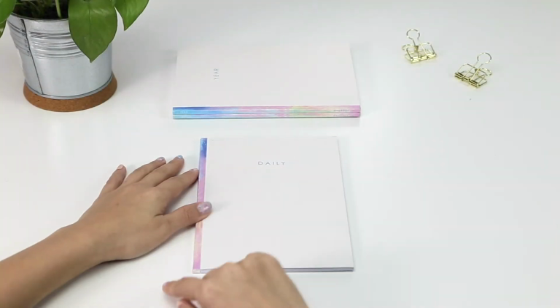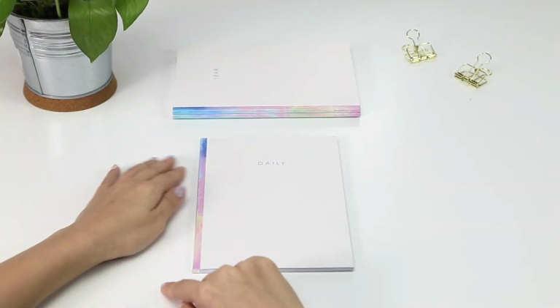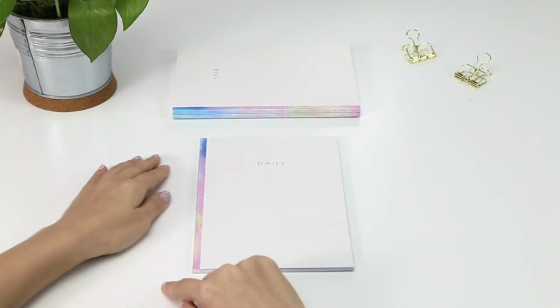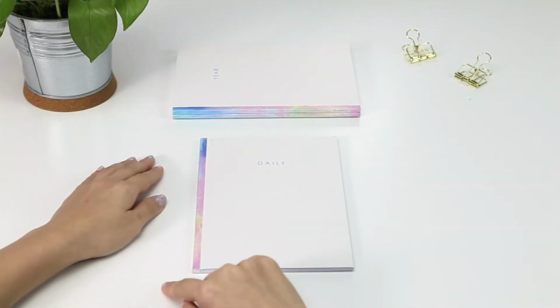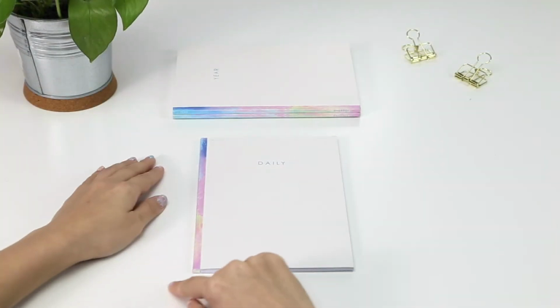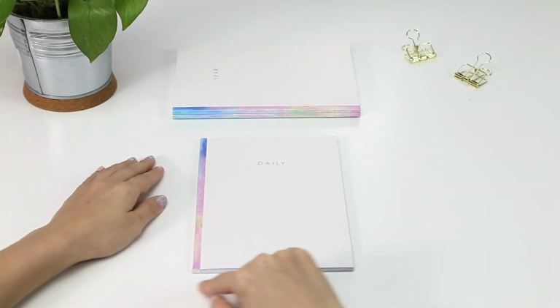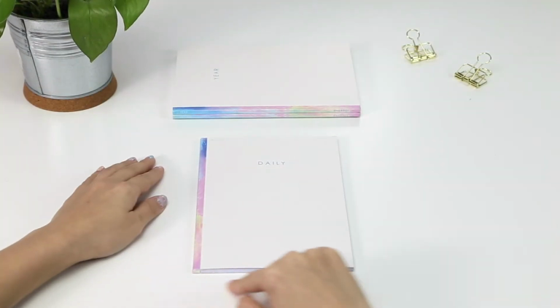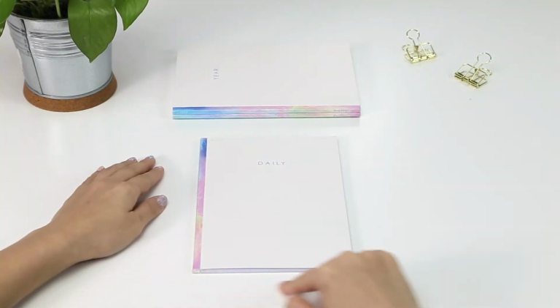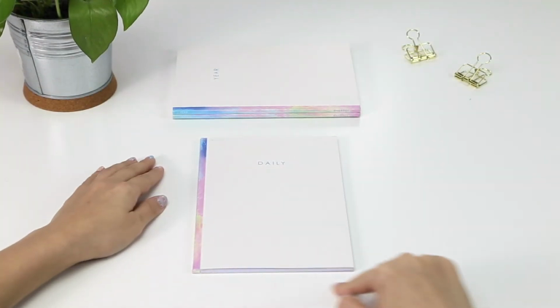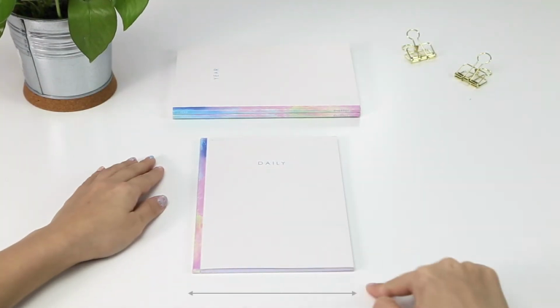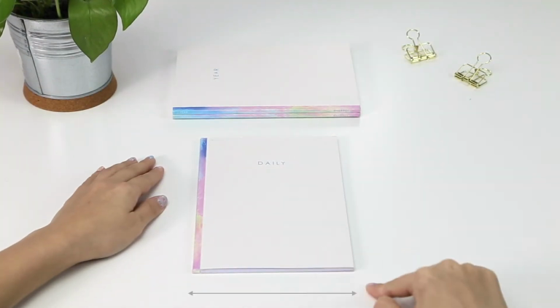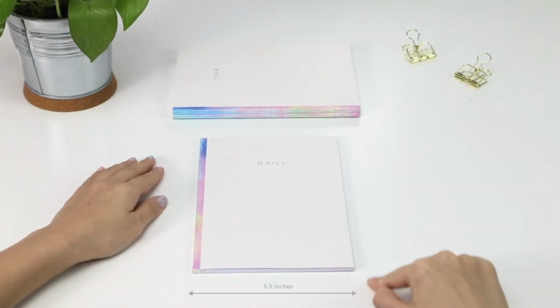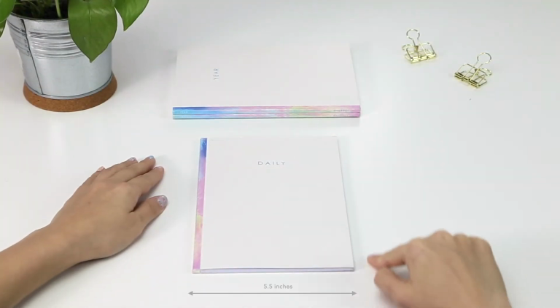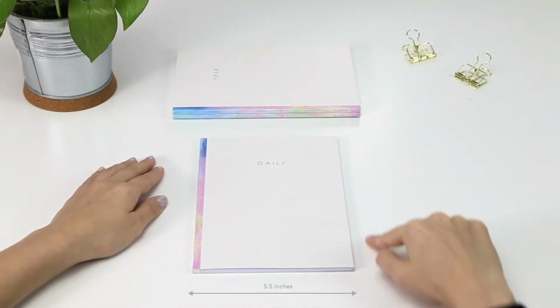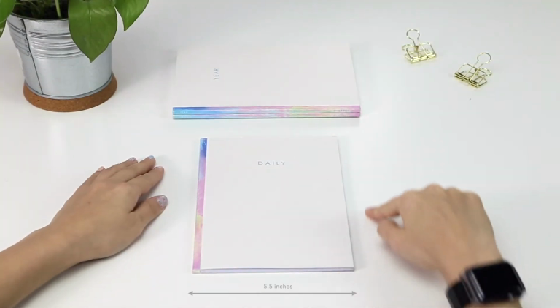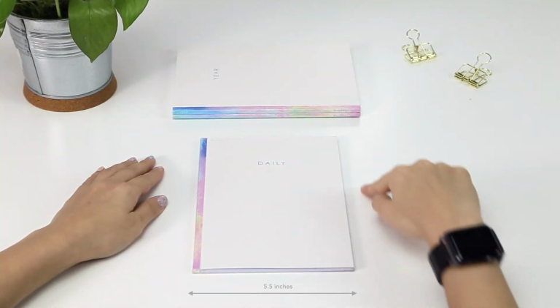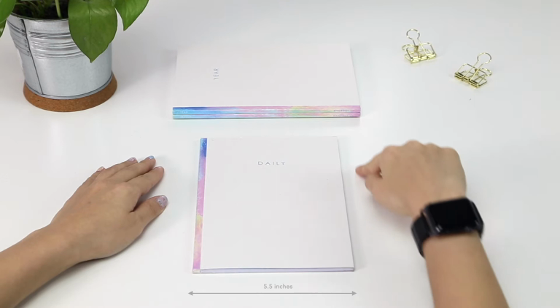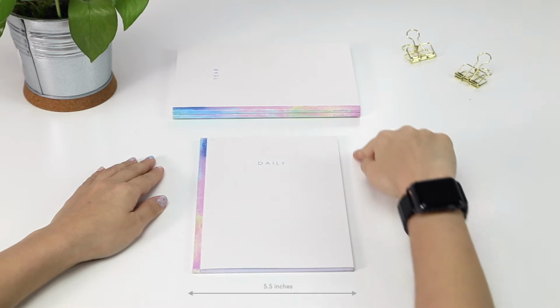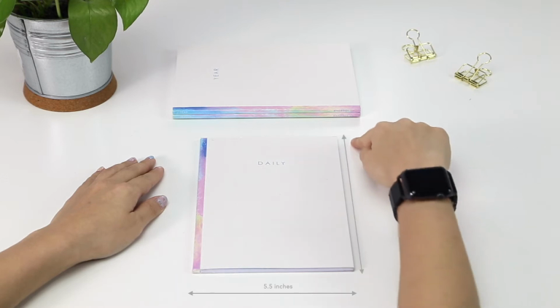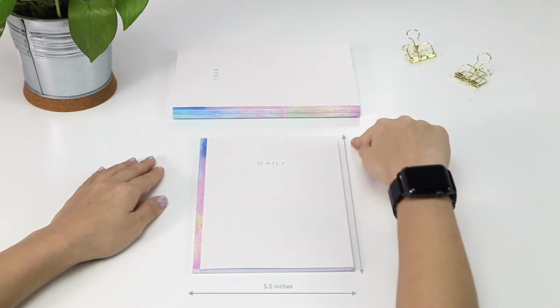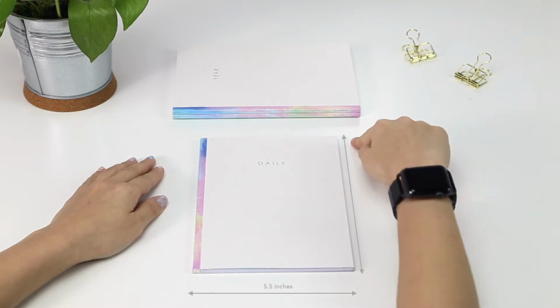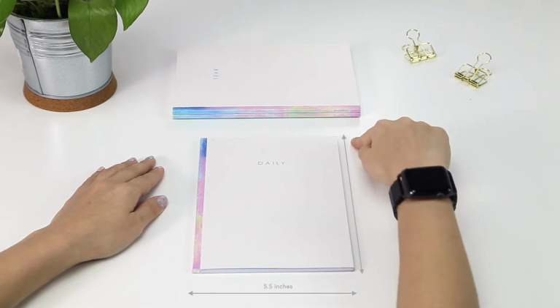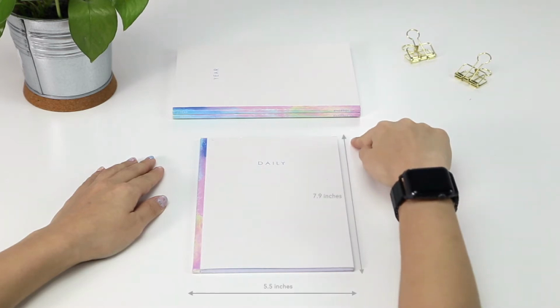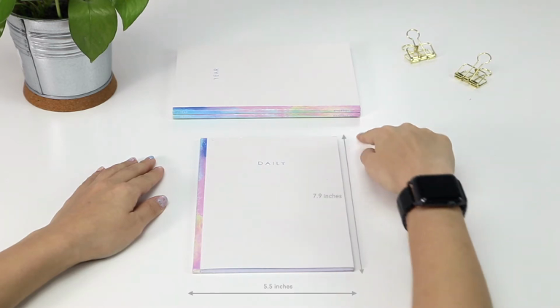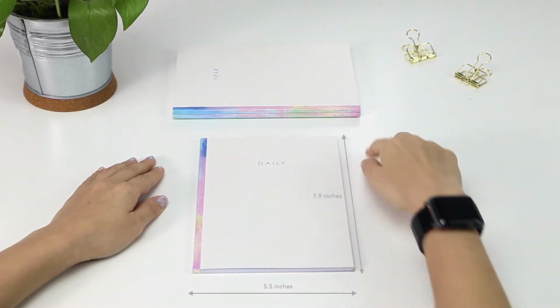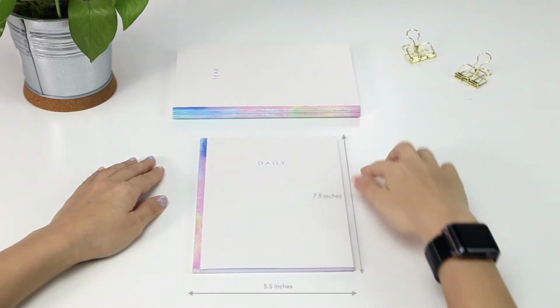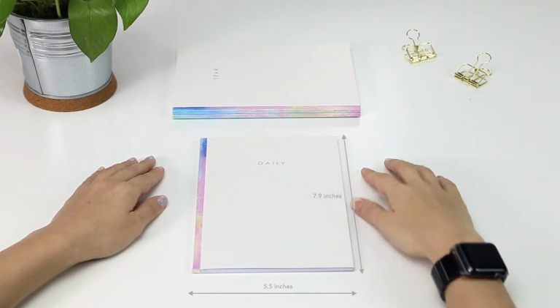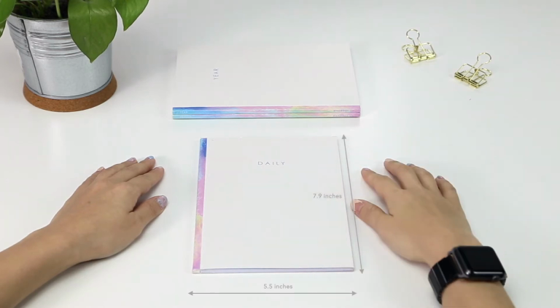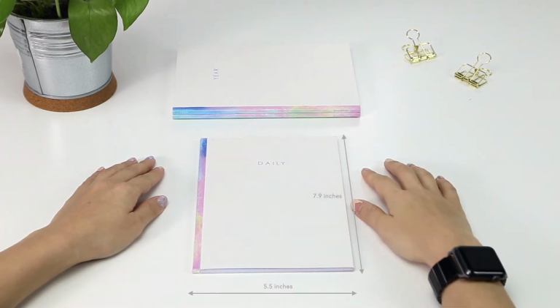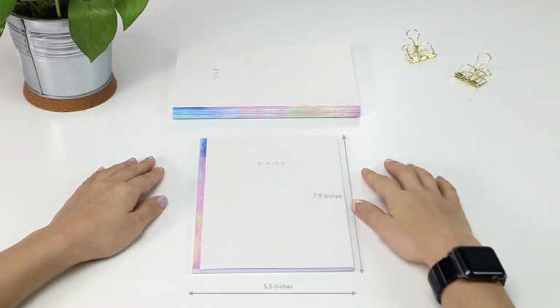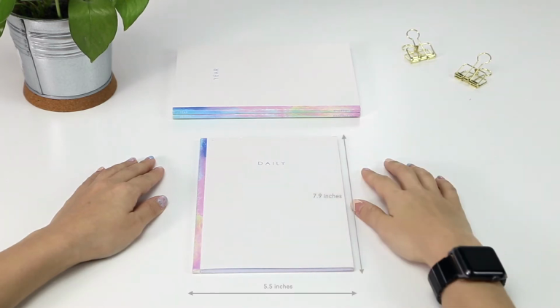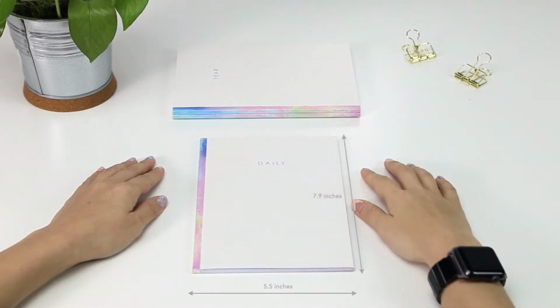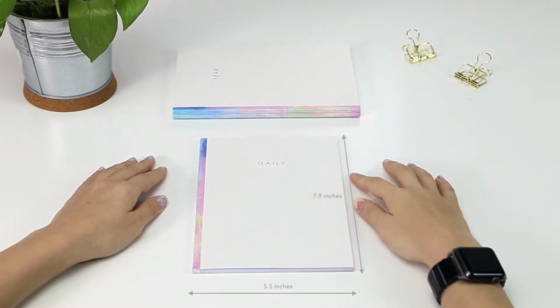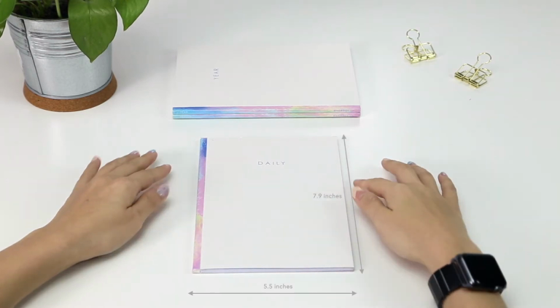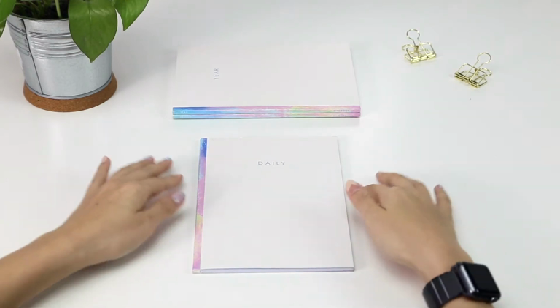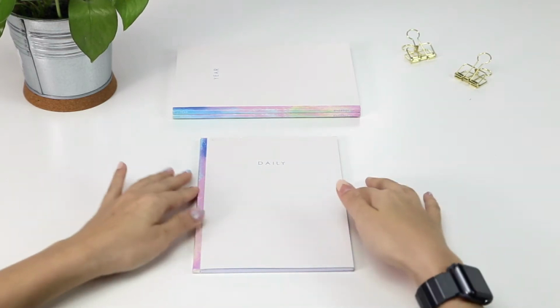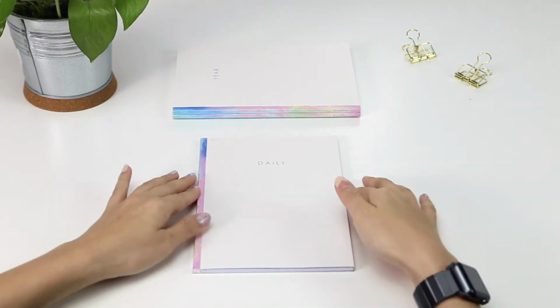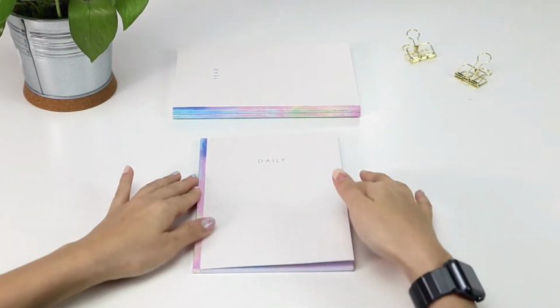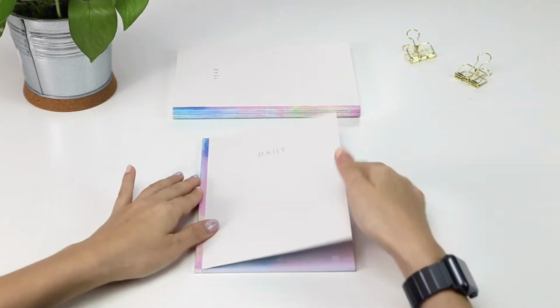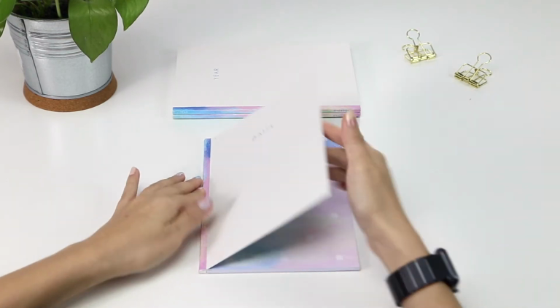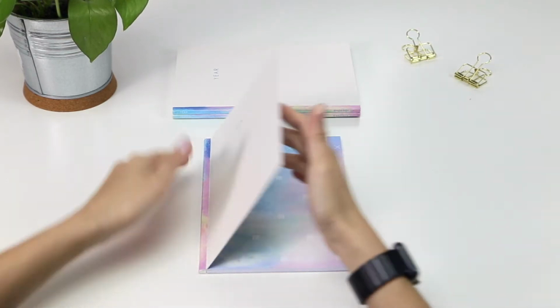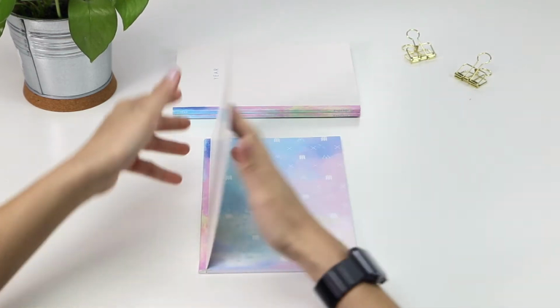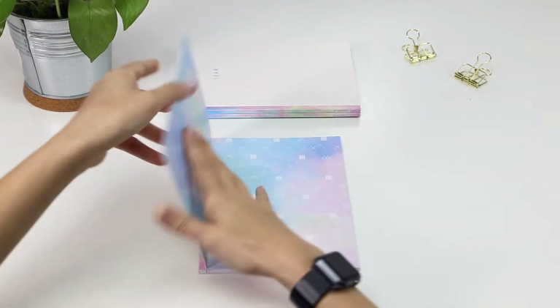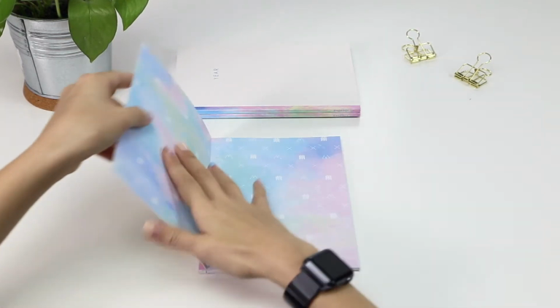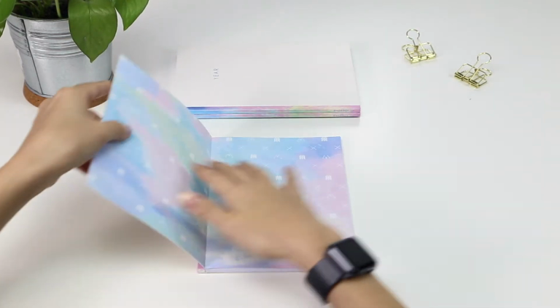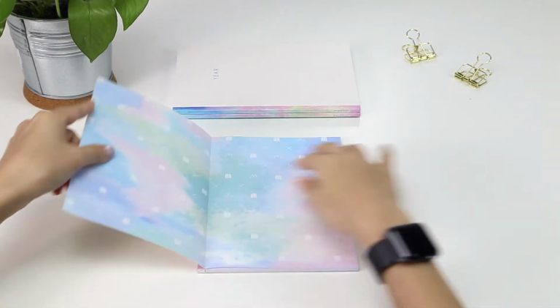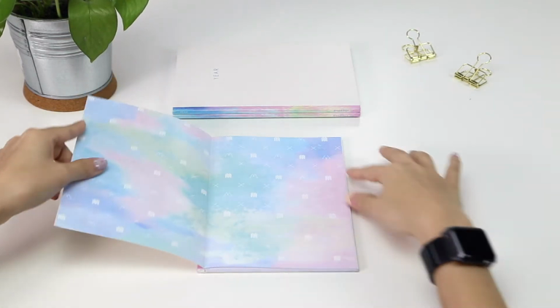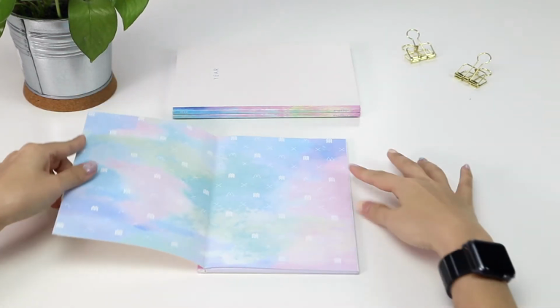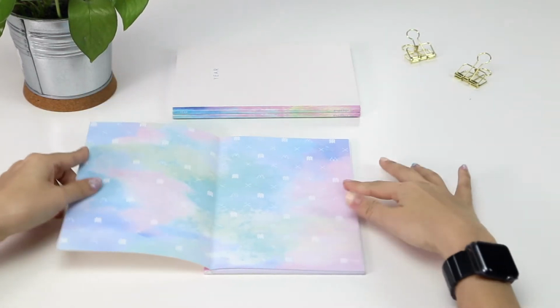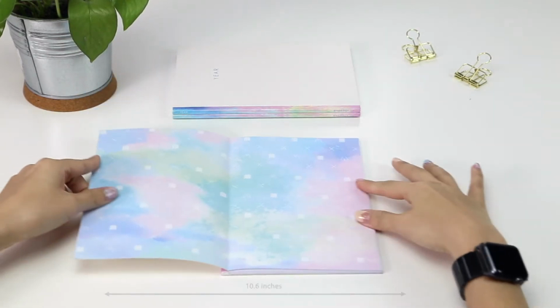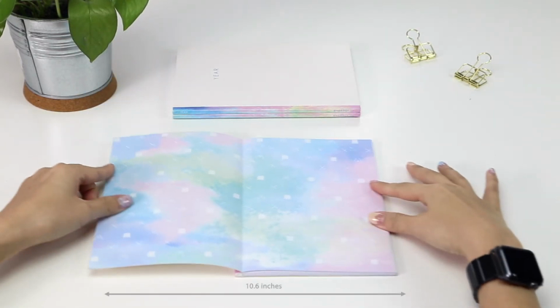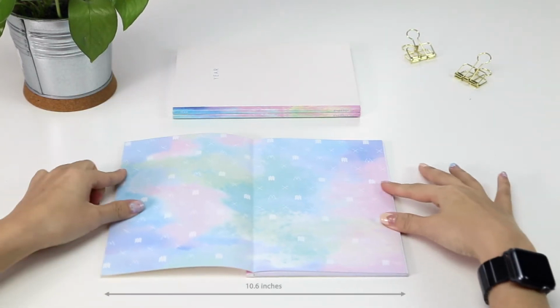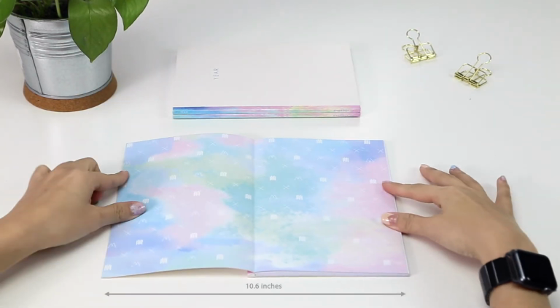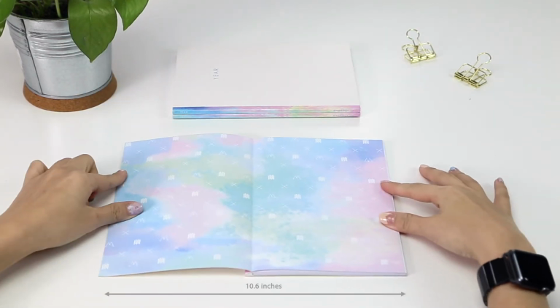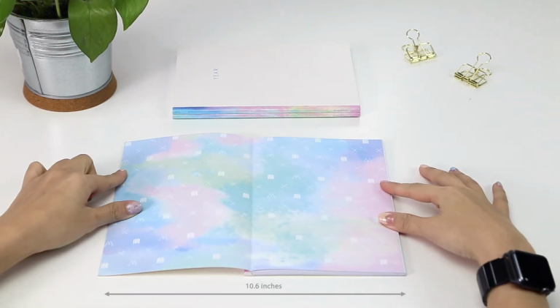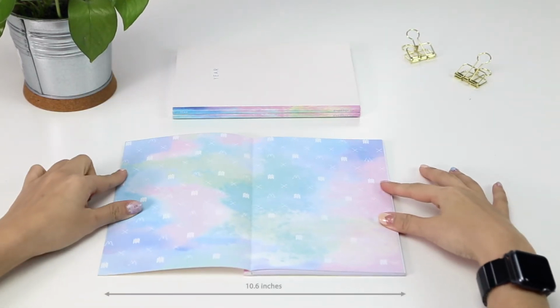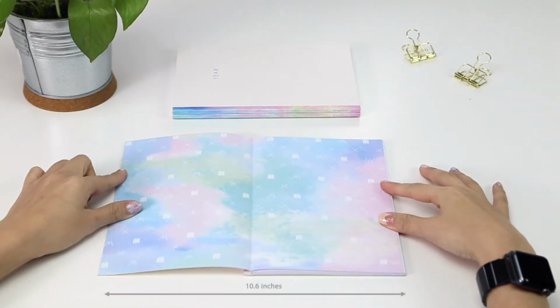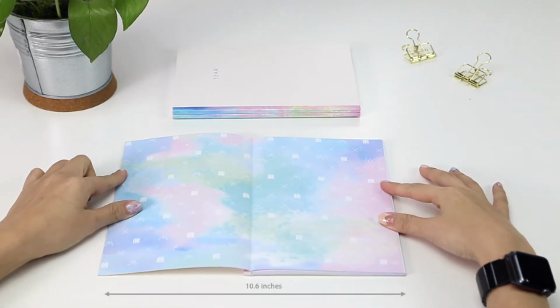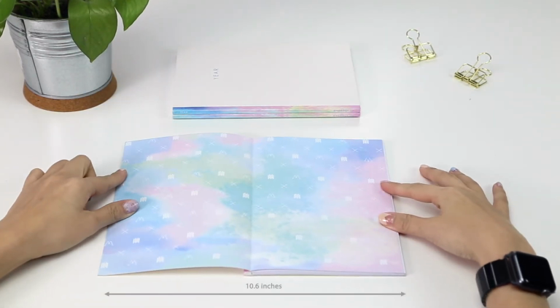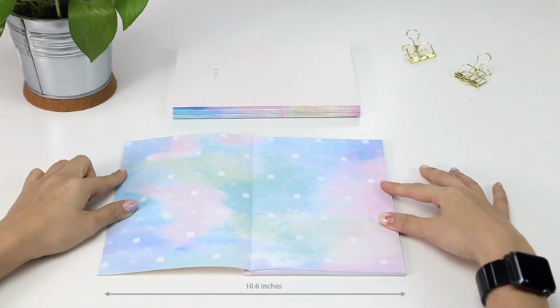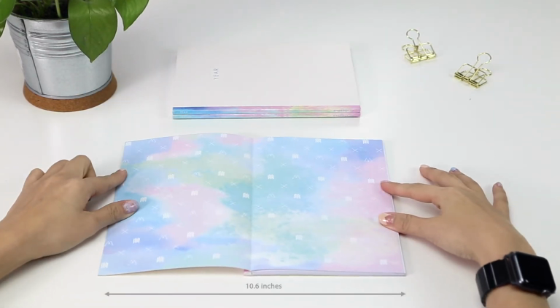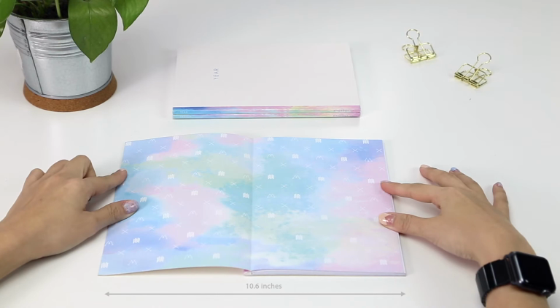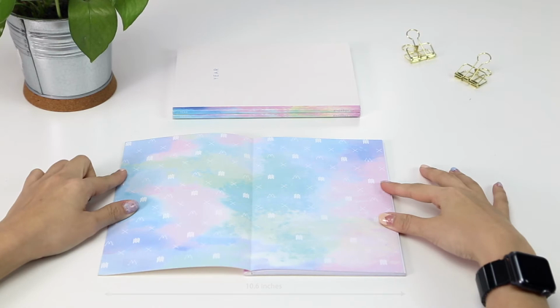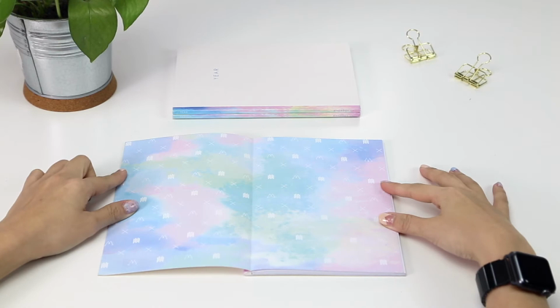At 5.5 x 7.9 inches, it's the perfect size for your palm and can be expanded to 10.6 inches.